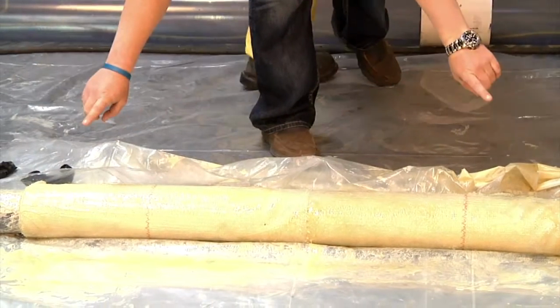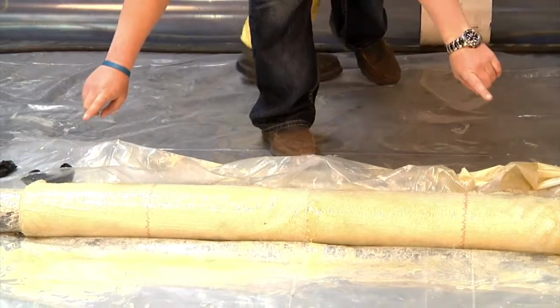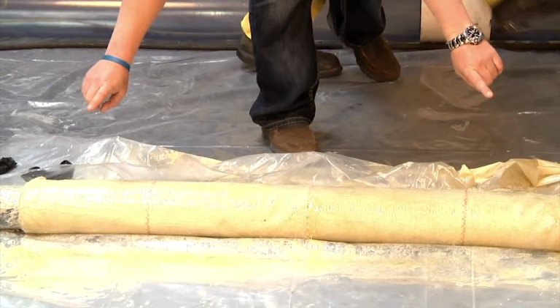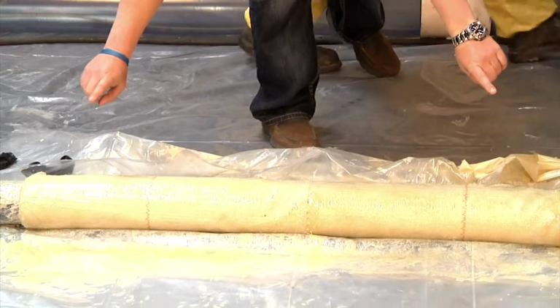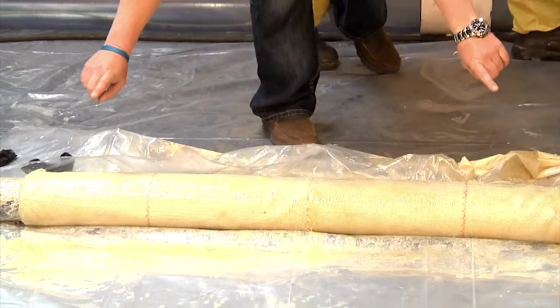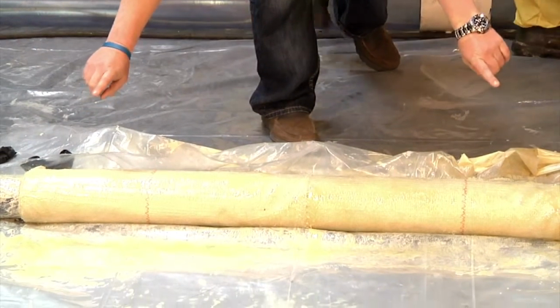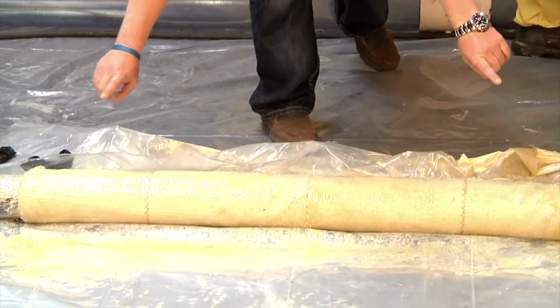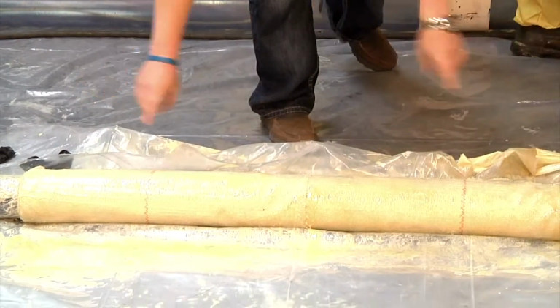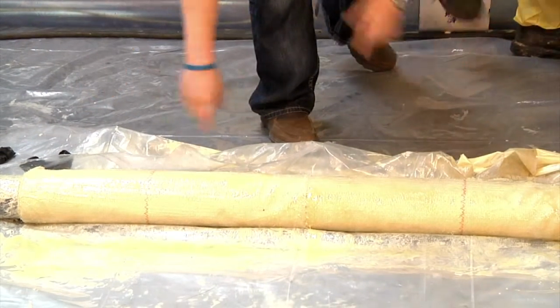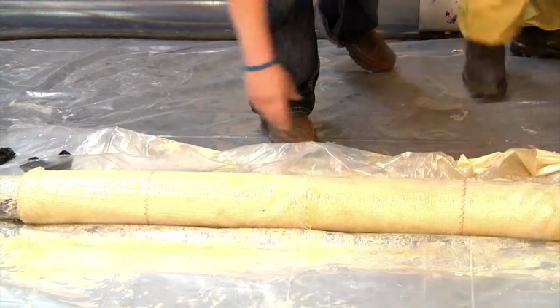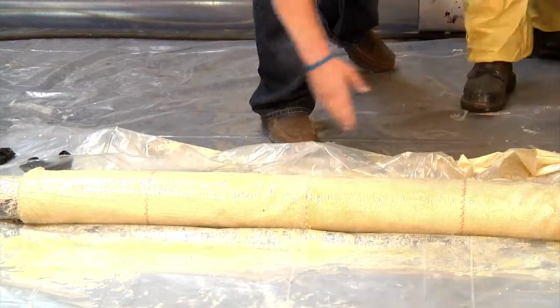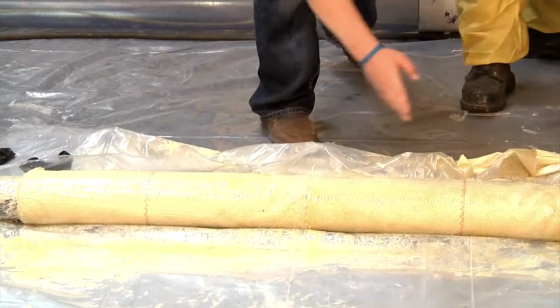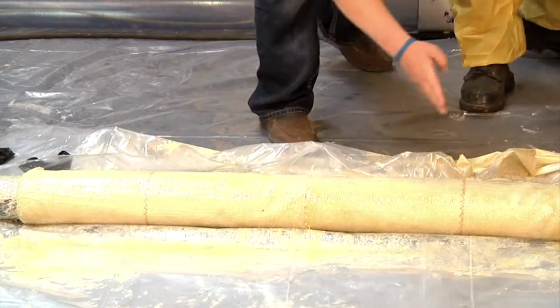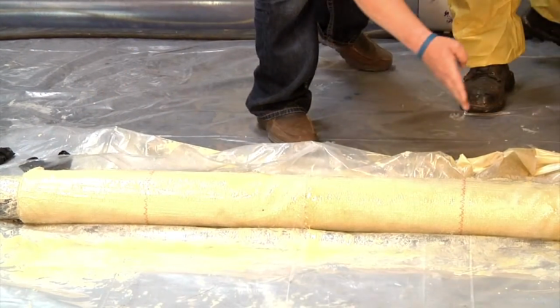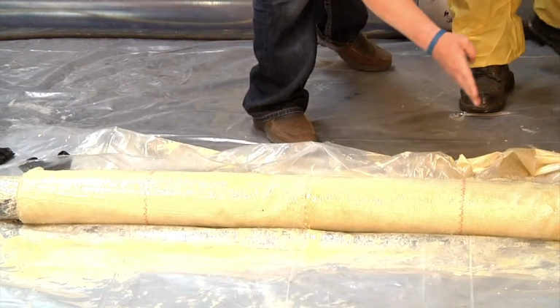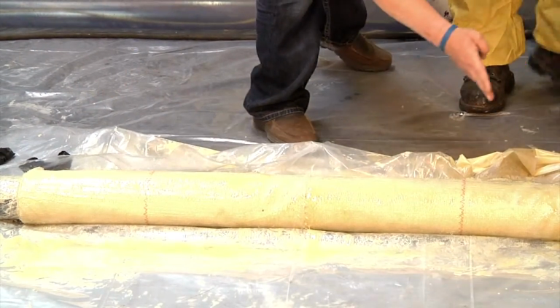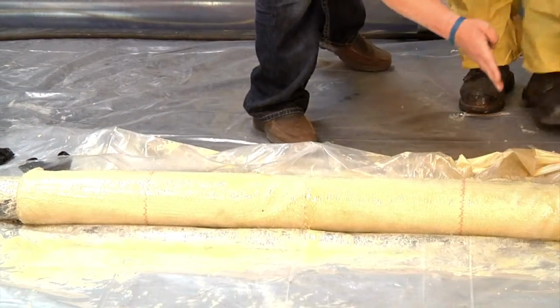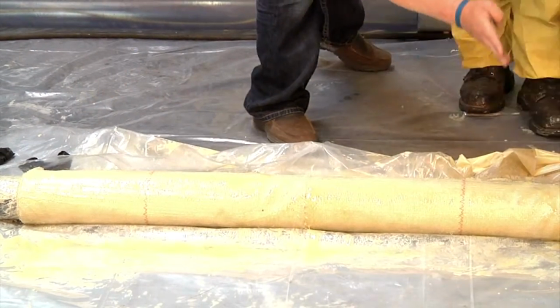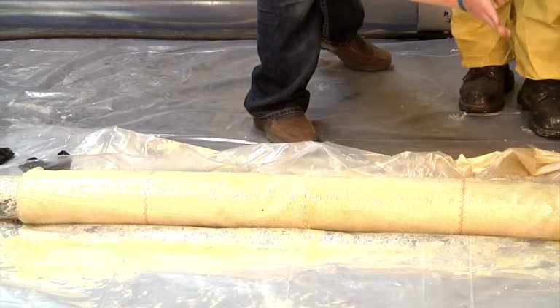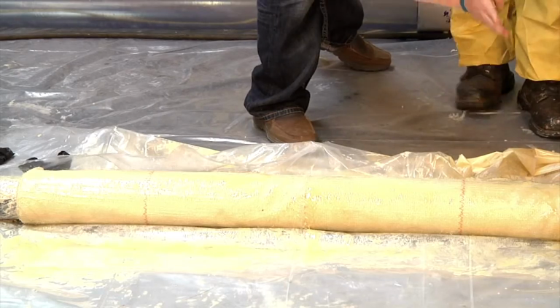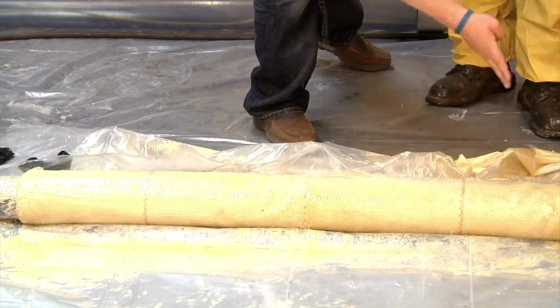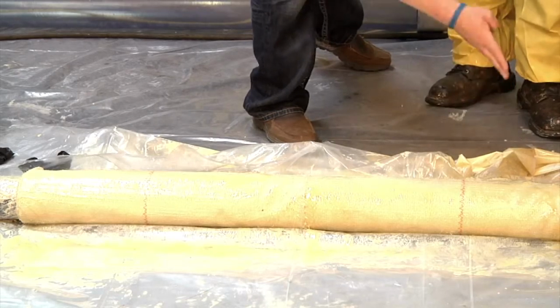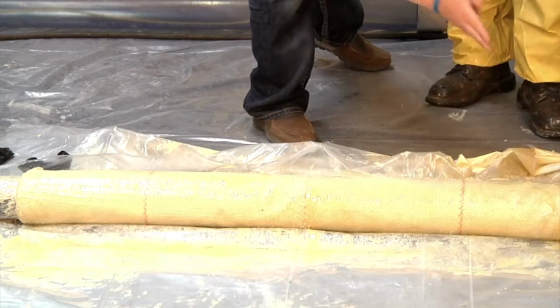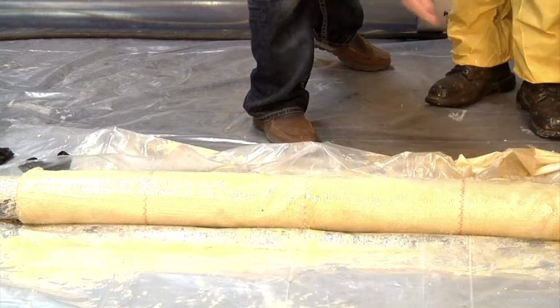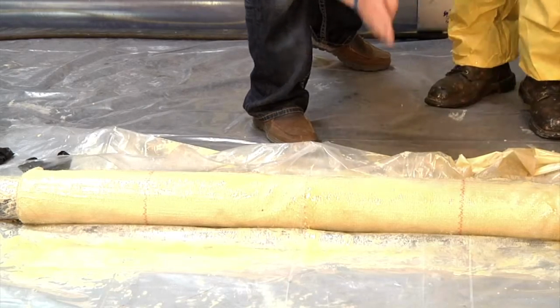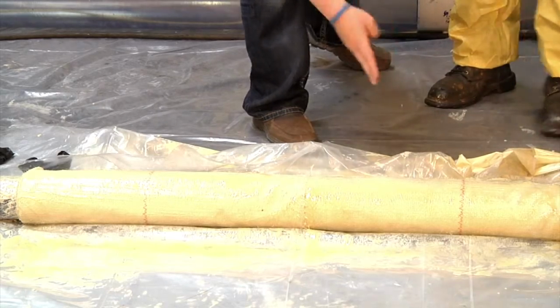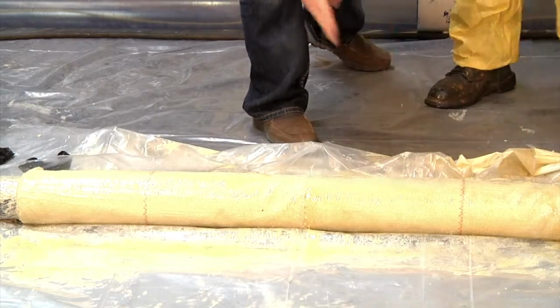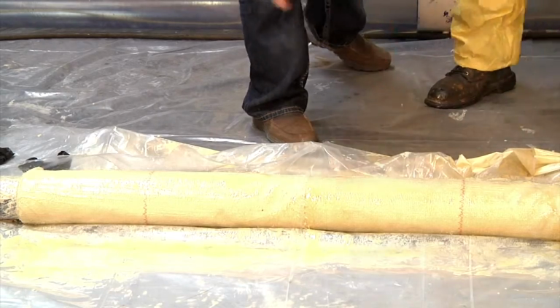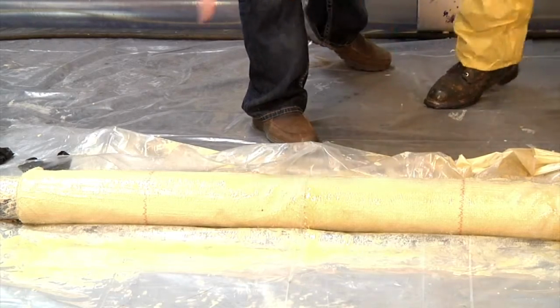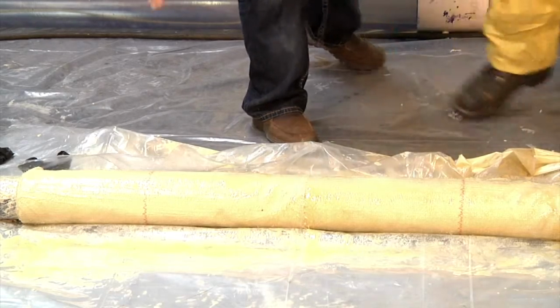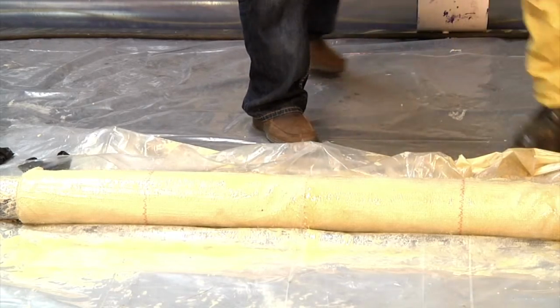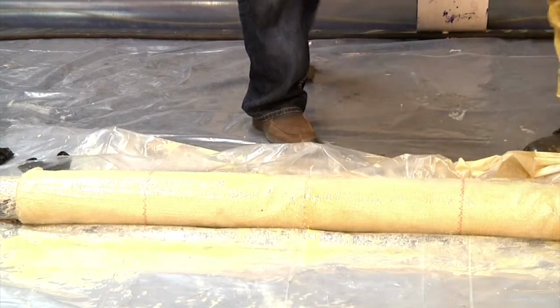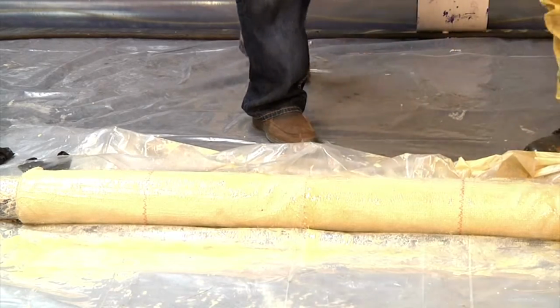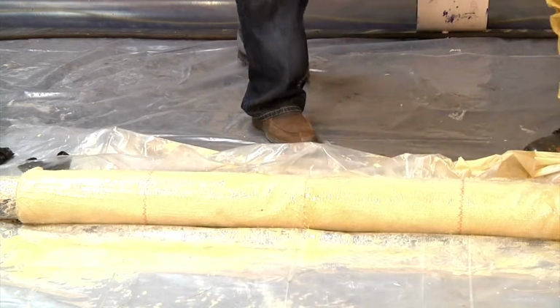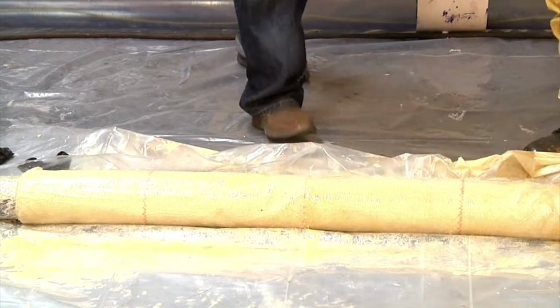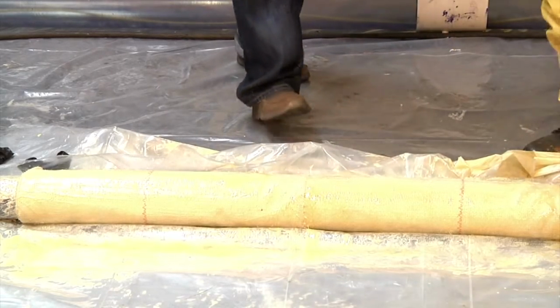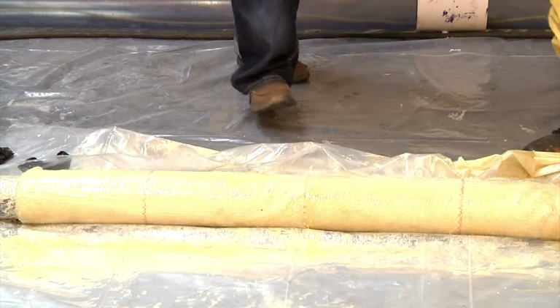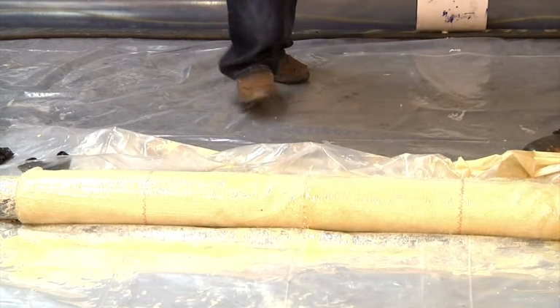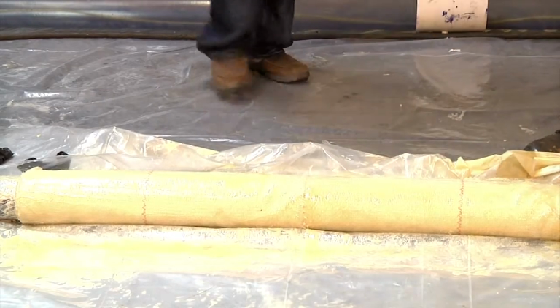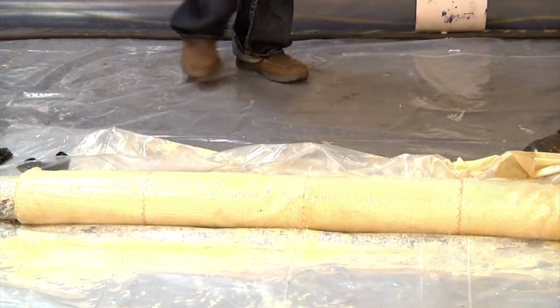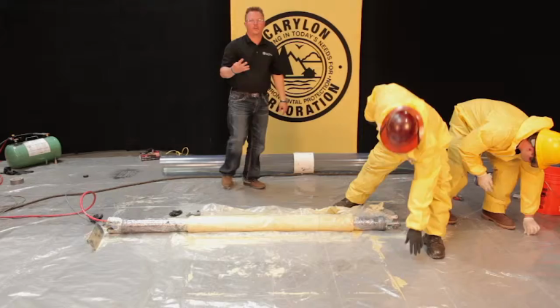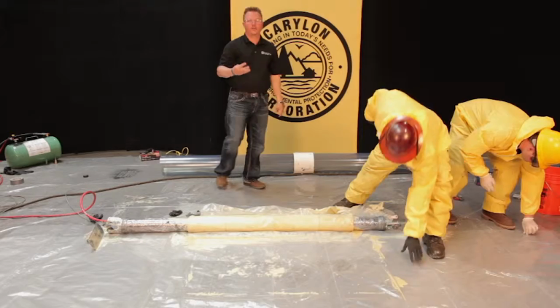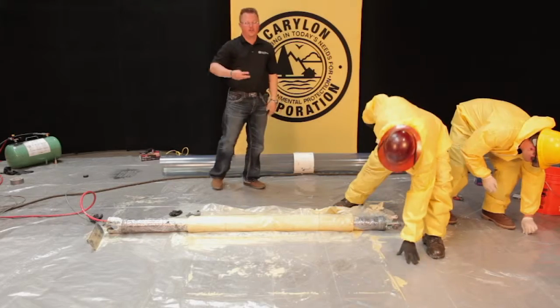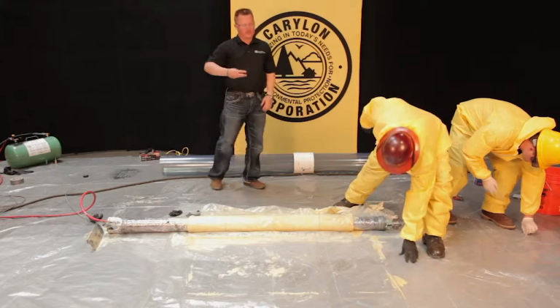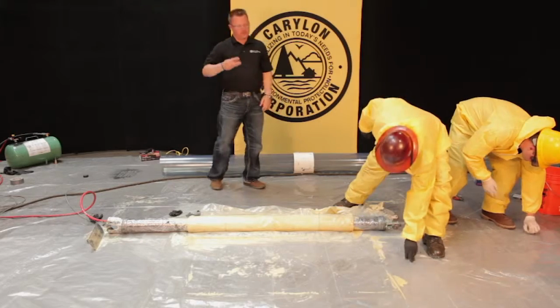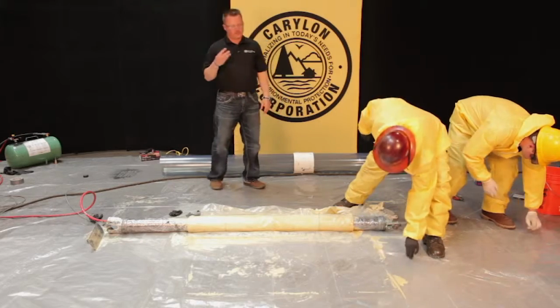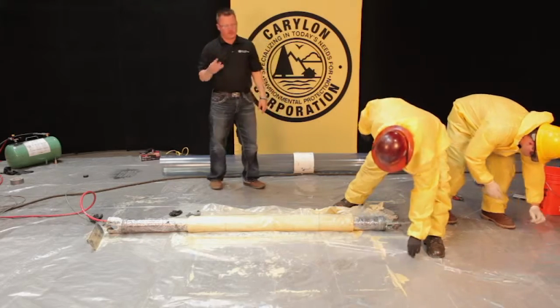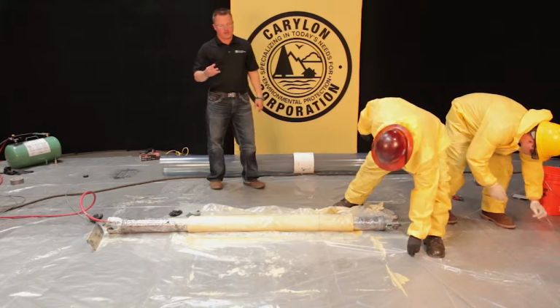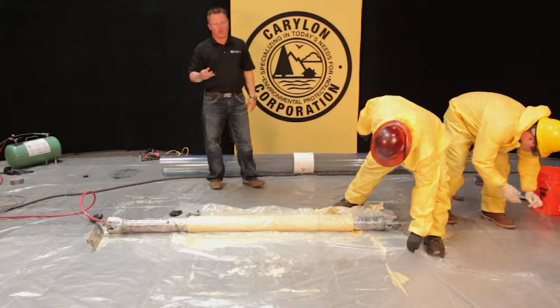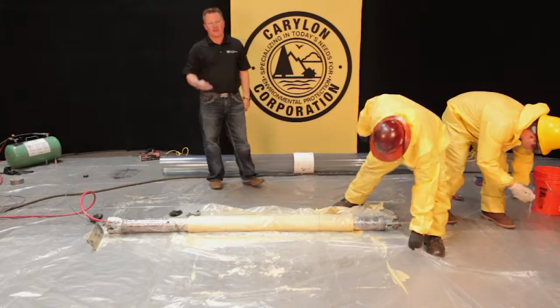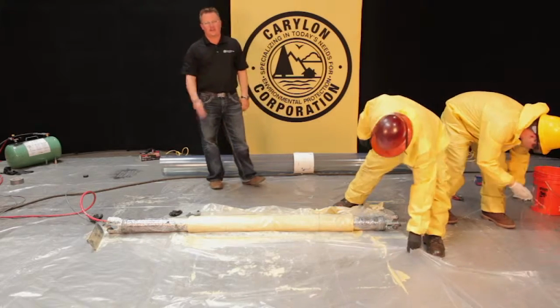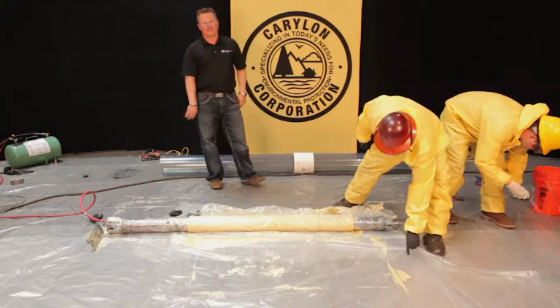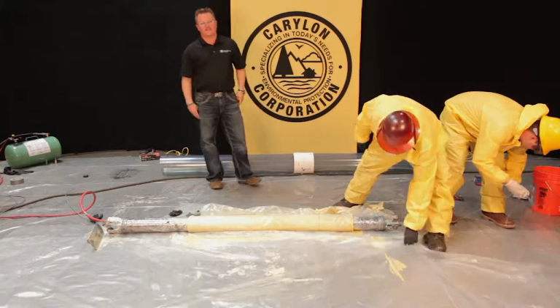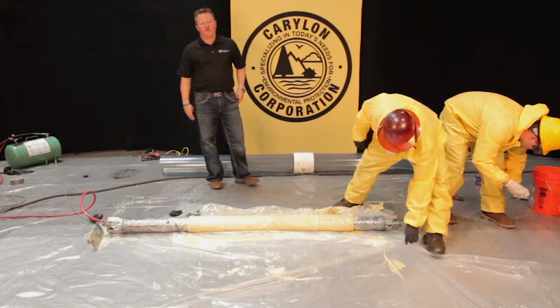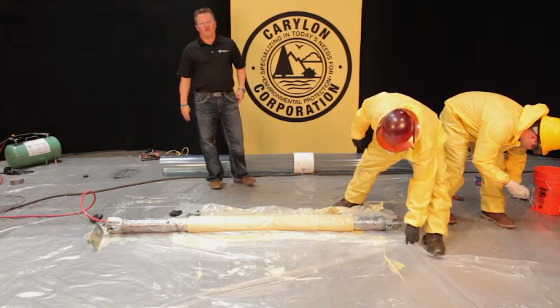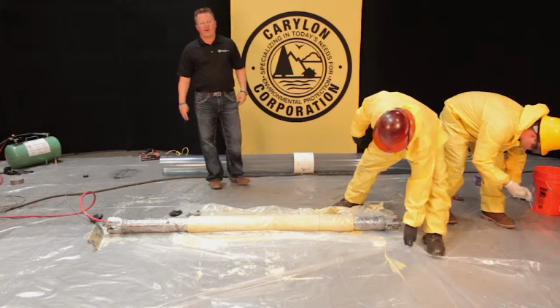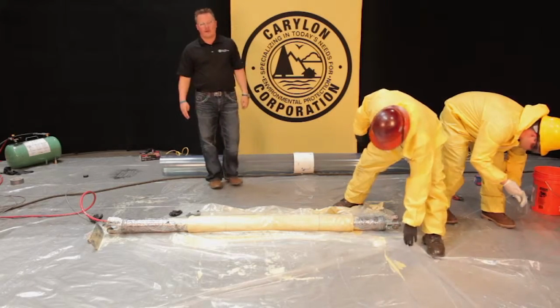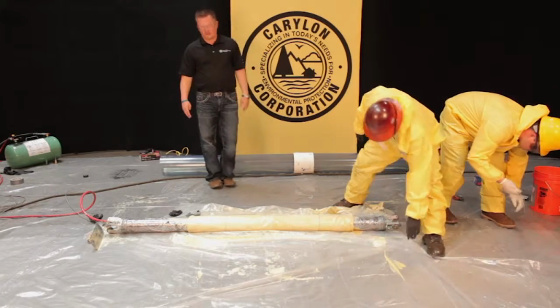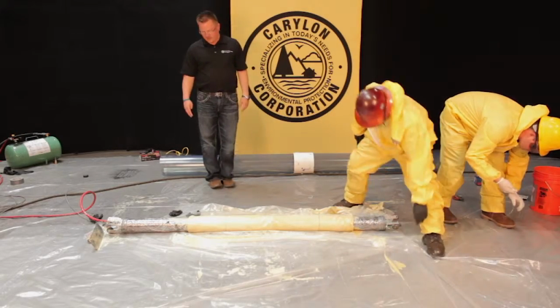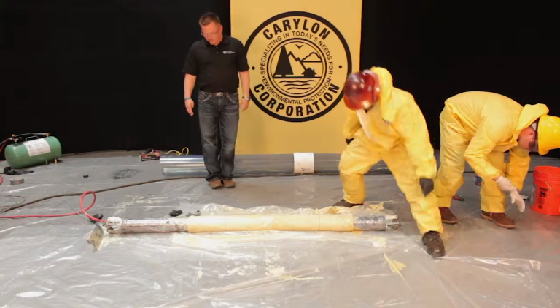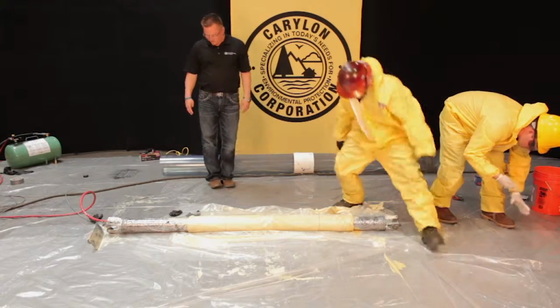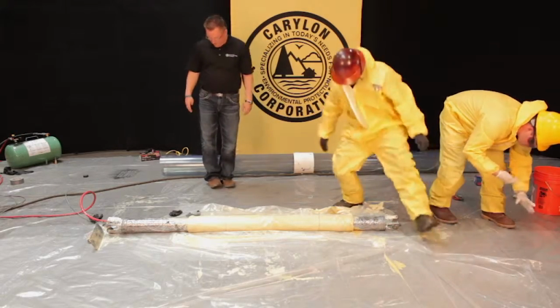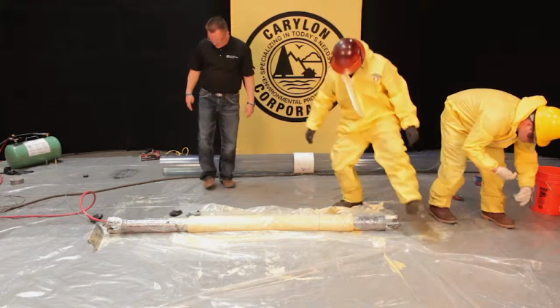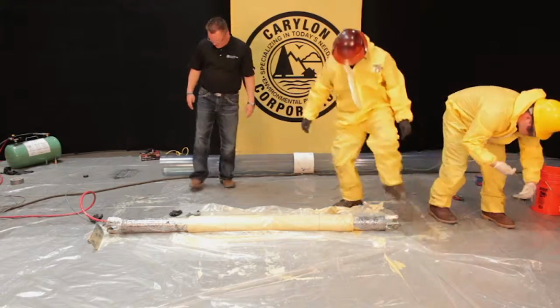You want to make sure that your wires are one foot apart. If you're doing a four-footer, you should automatically have four wires on that packer.